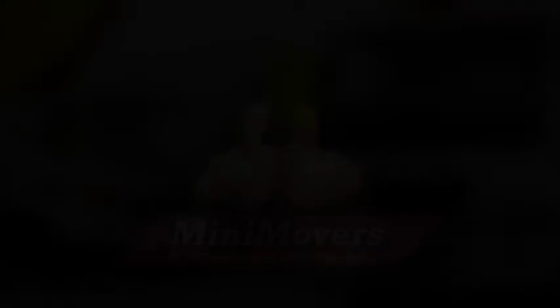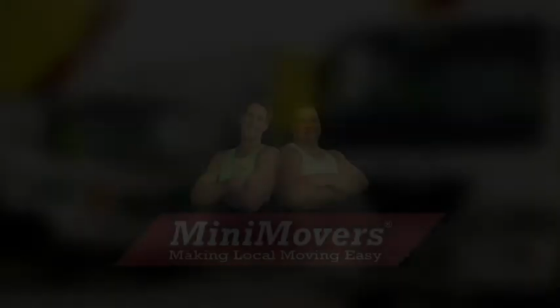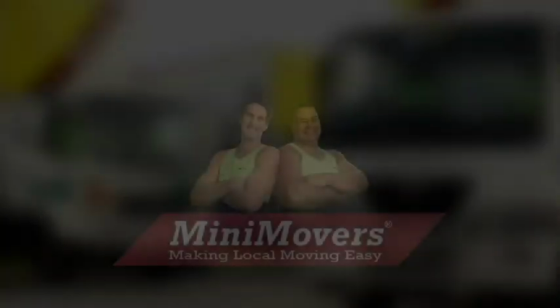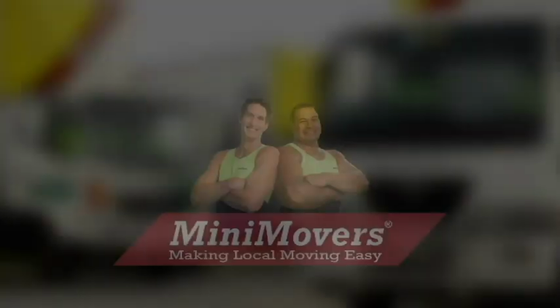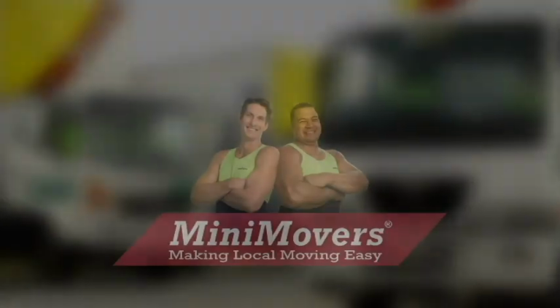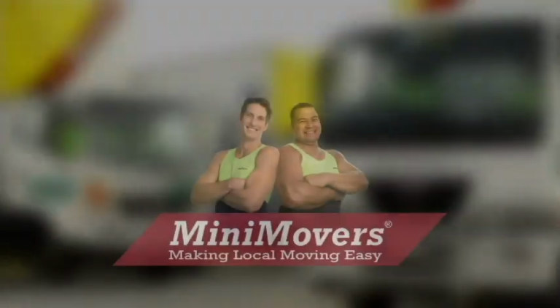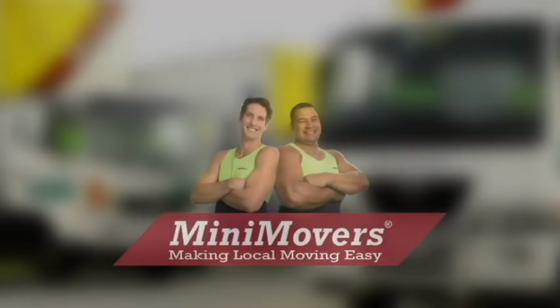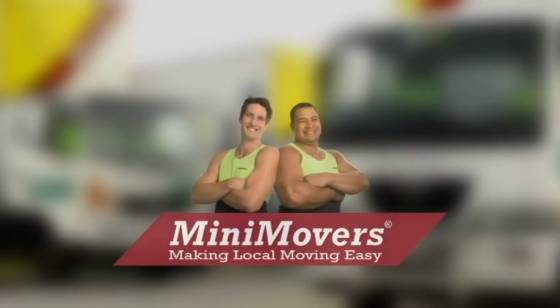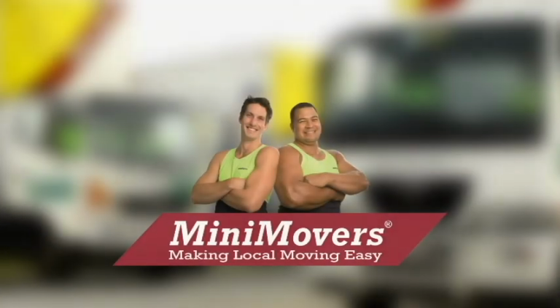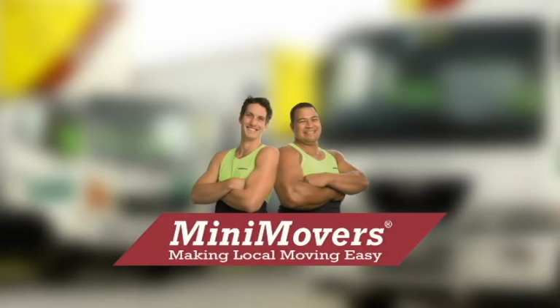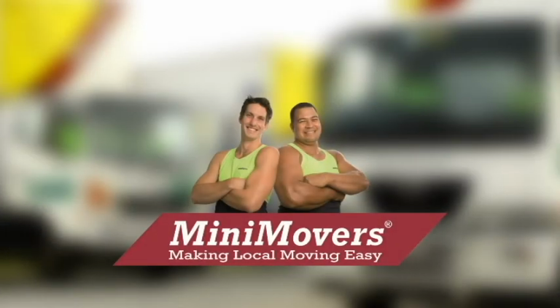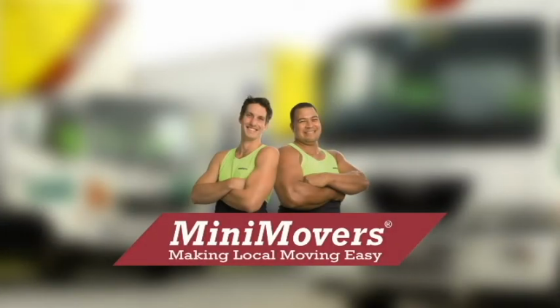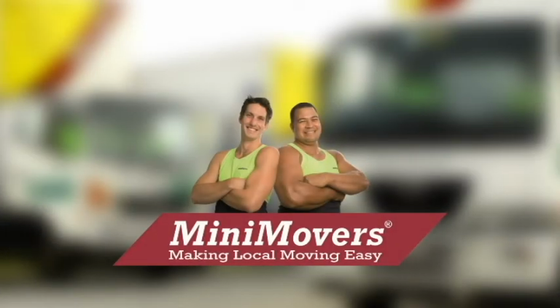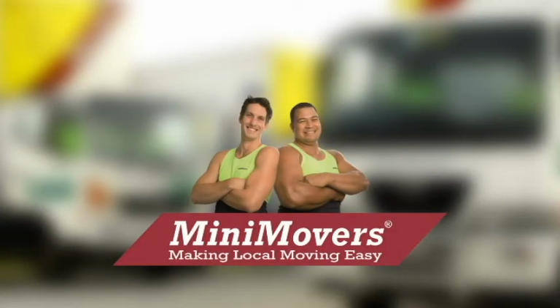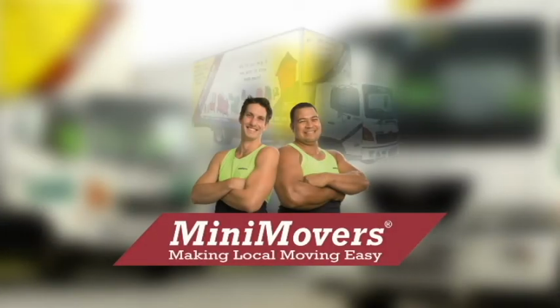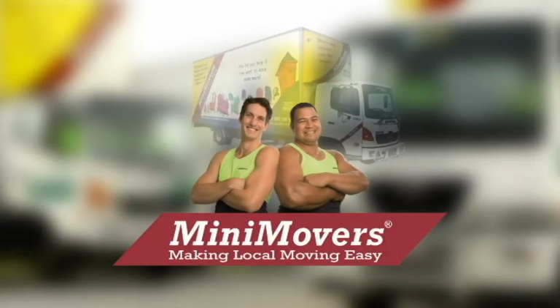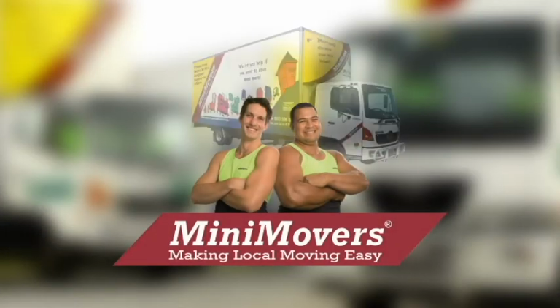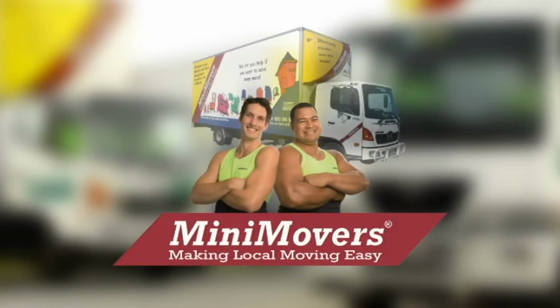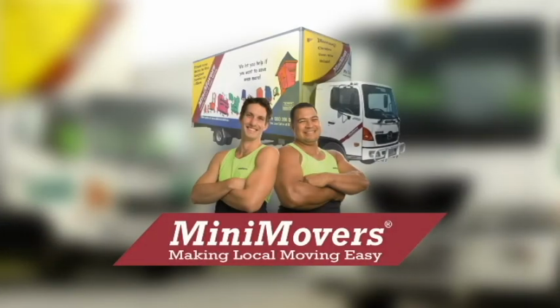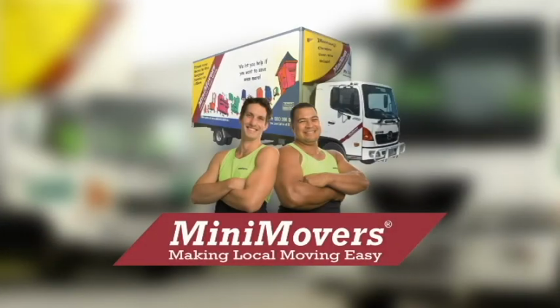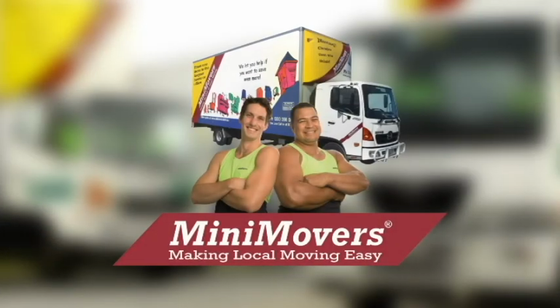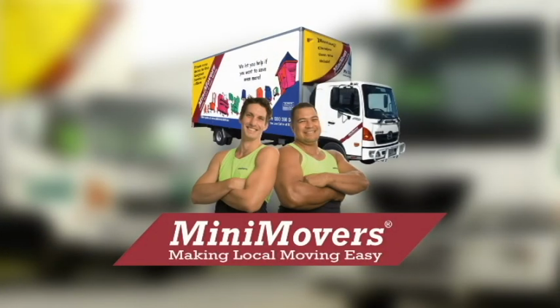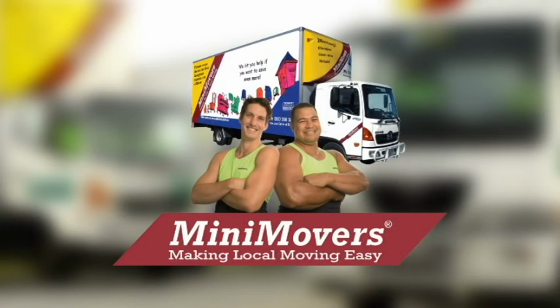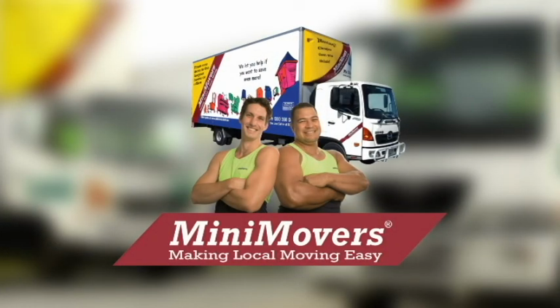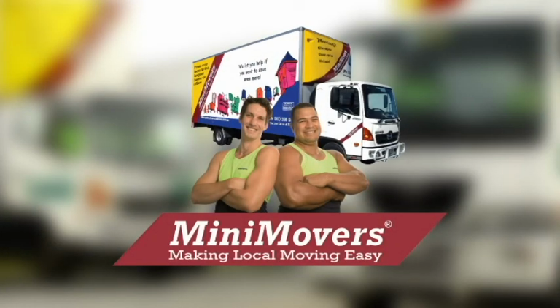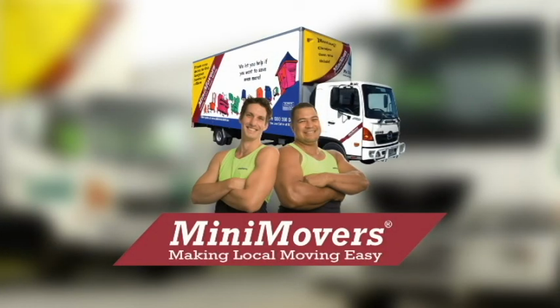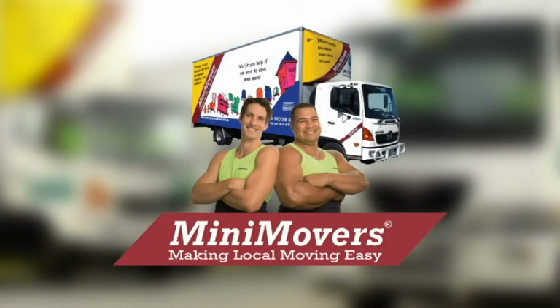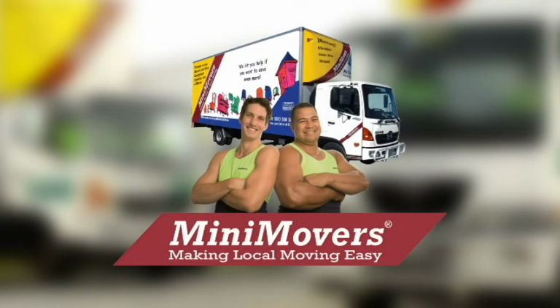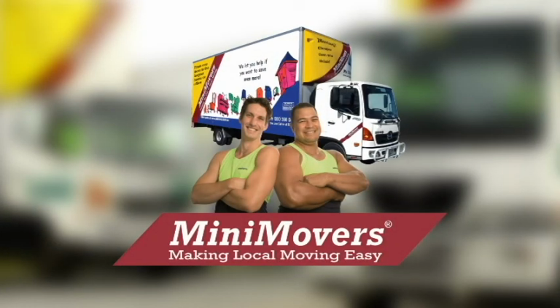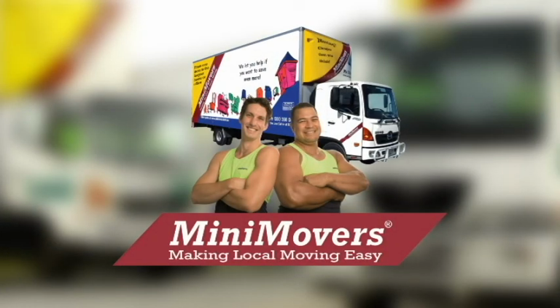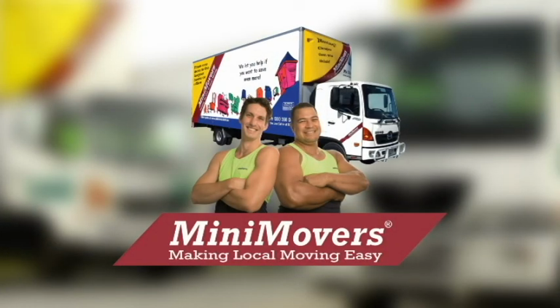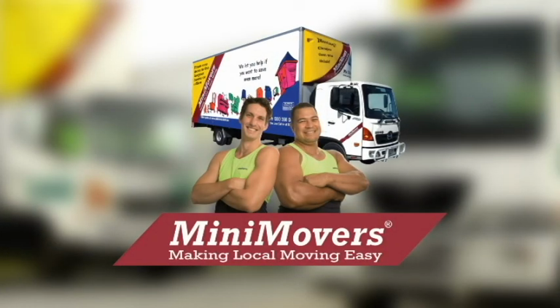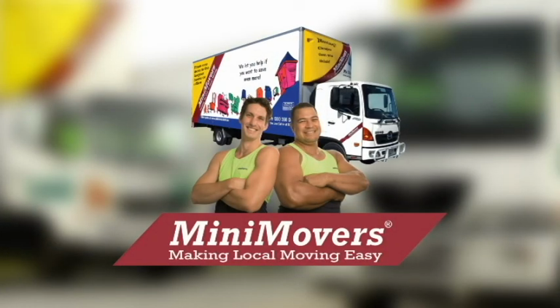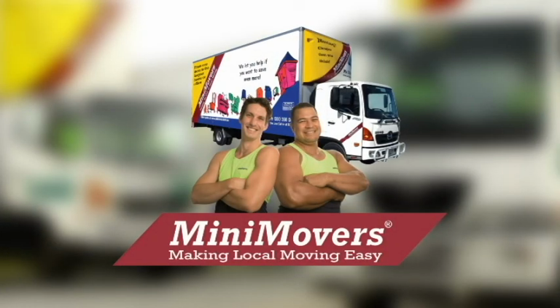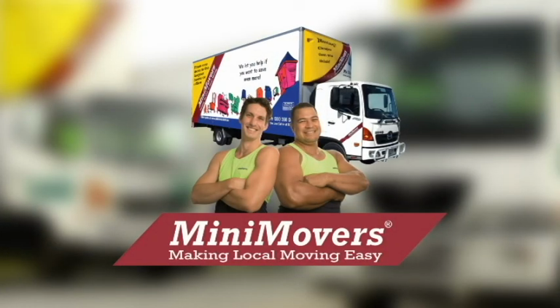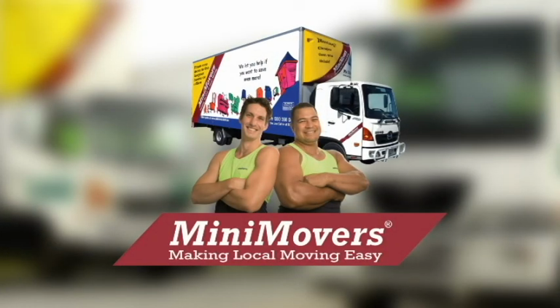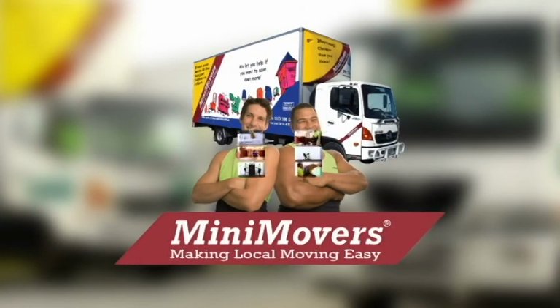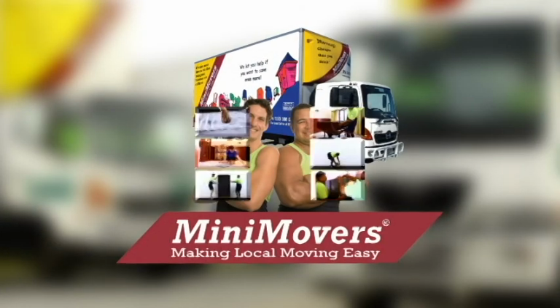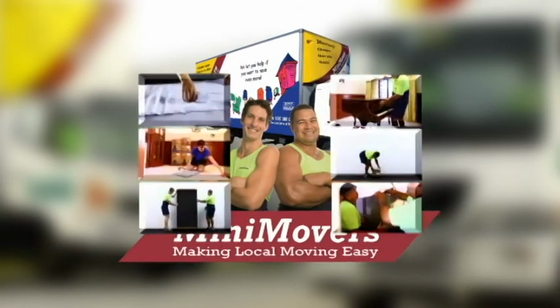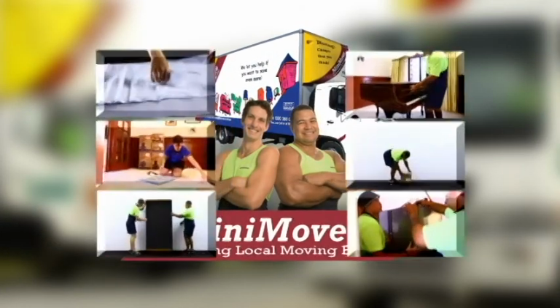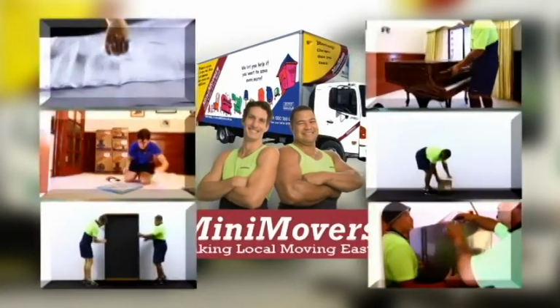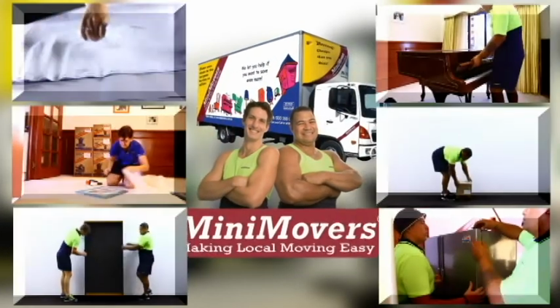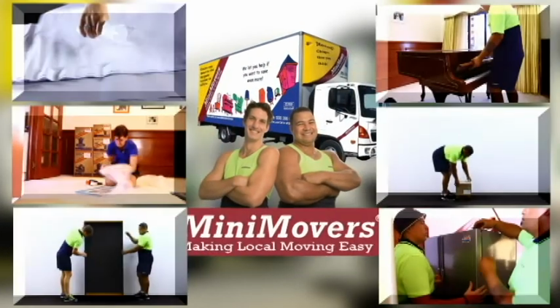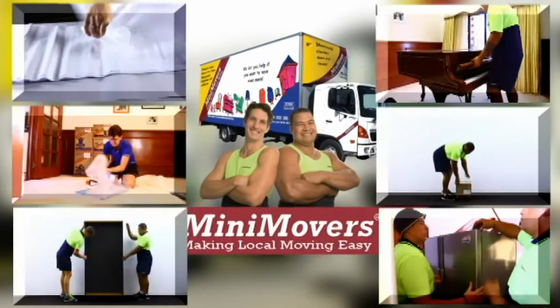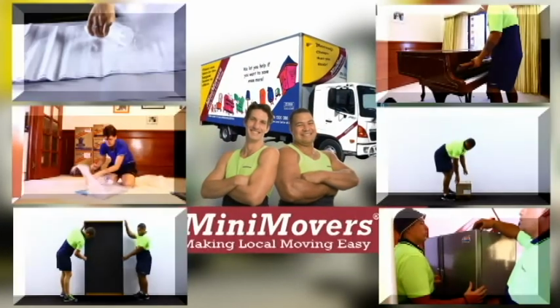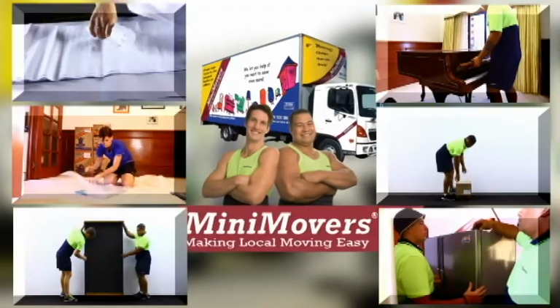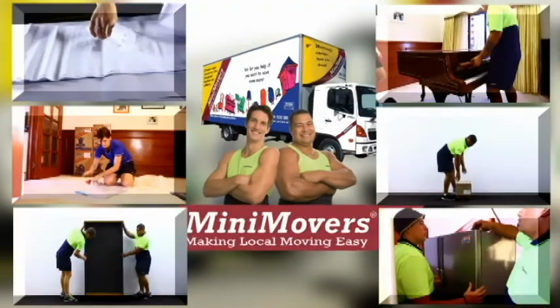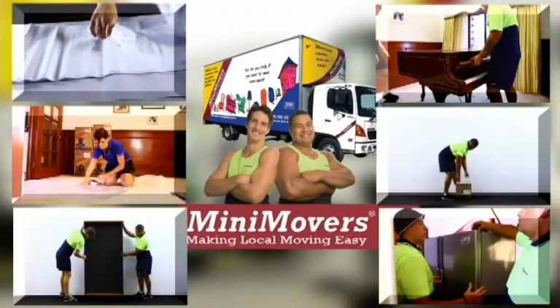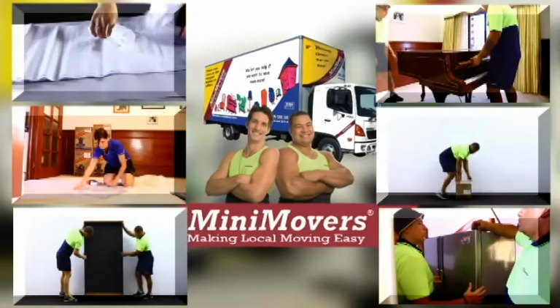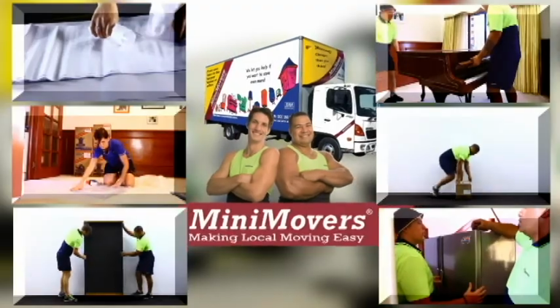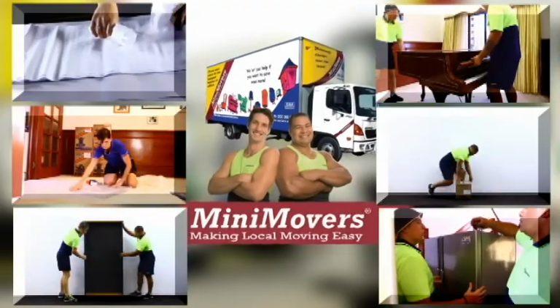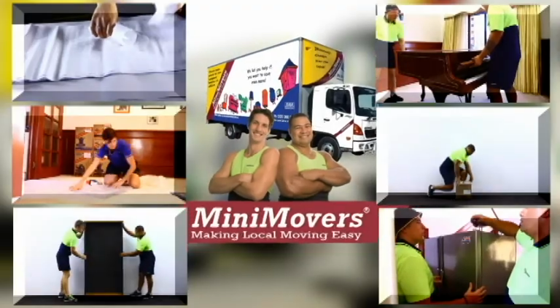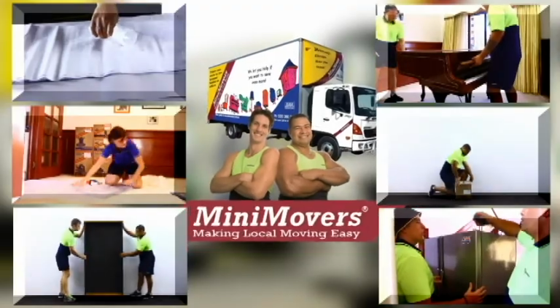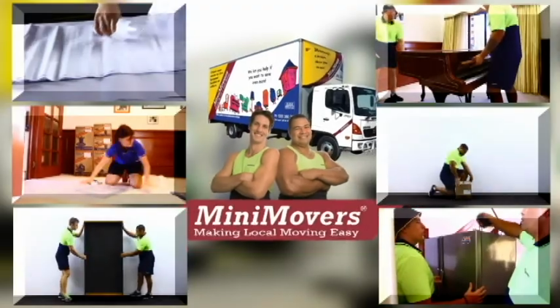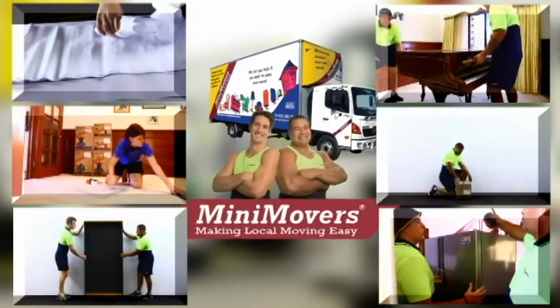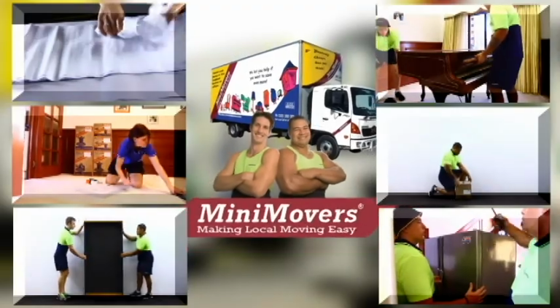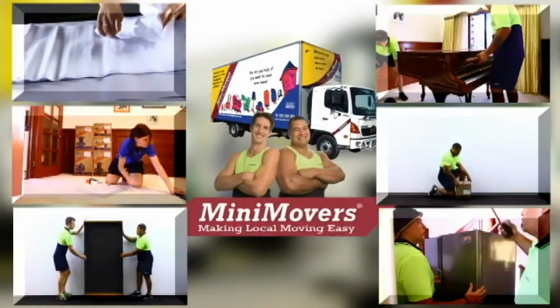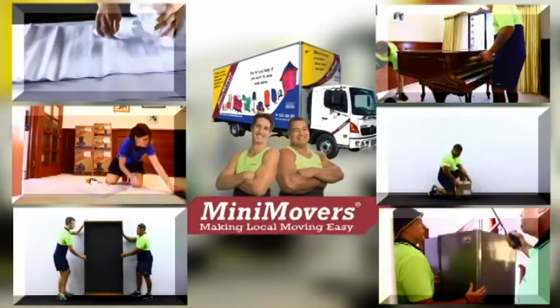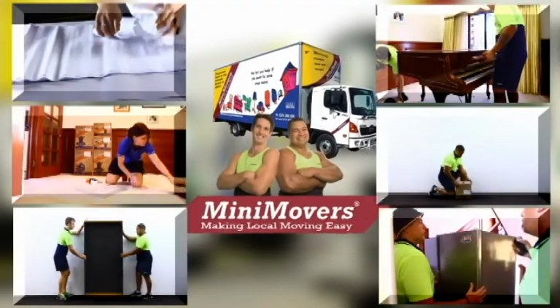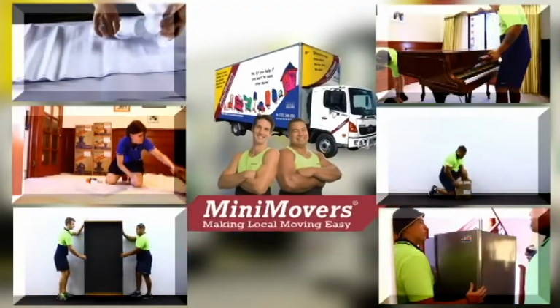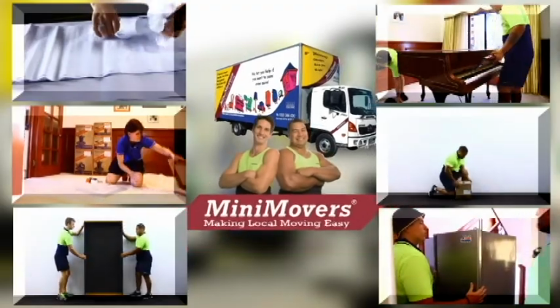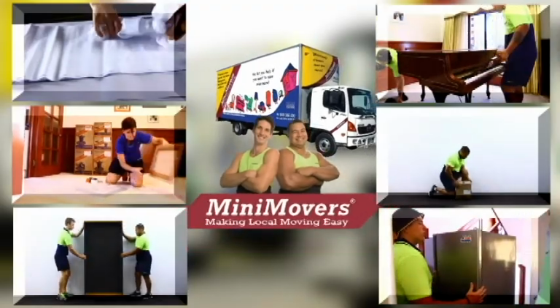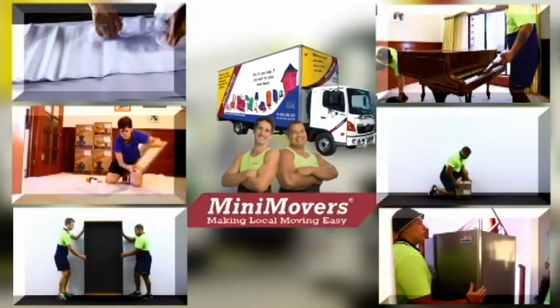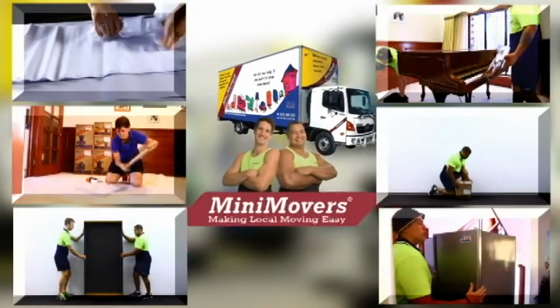Welcome to Mini Movers, the leading experts in local moving. We've put together a set of videos to assist you in preparing for your move.